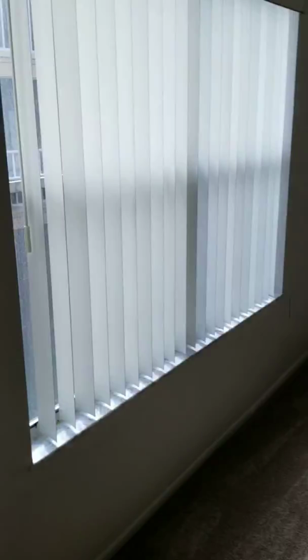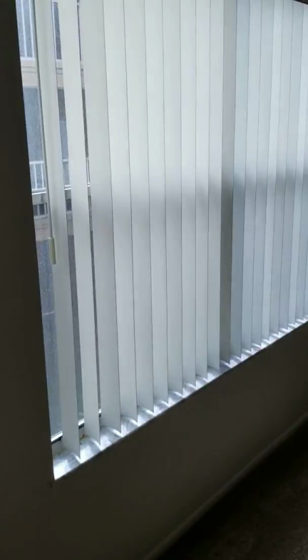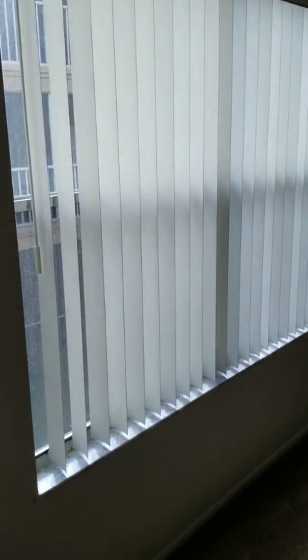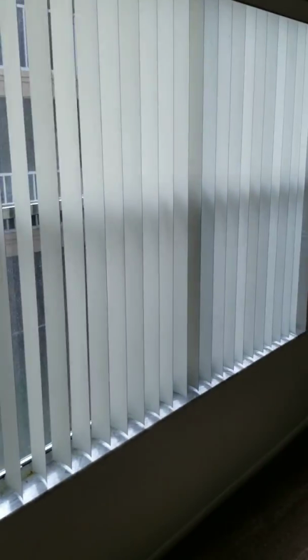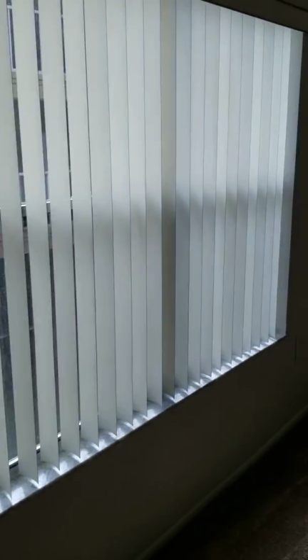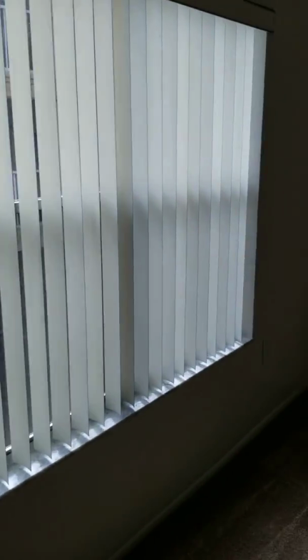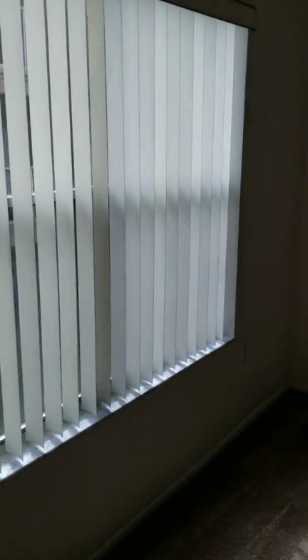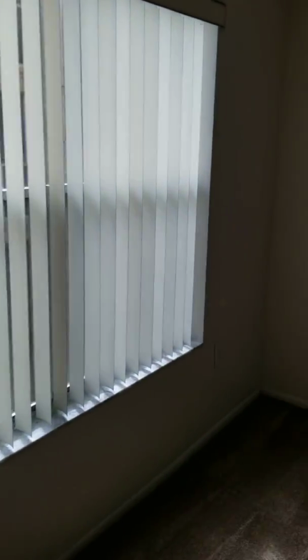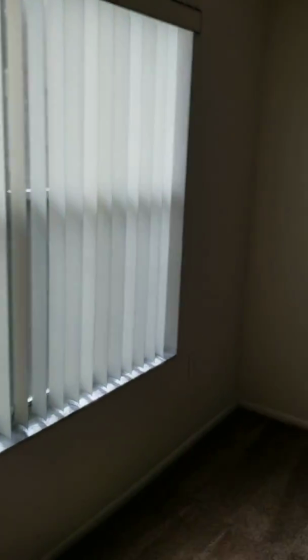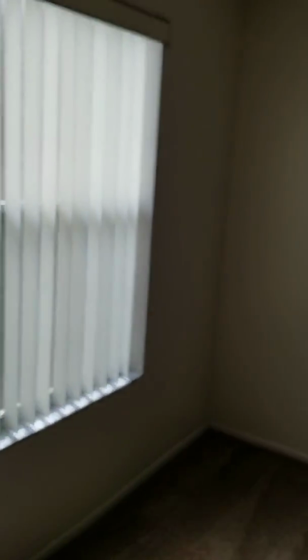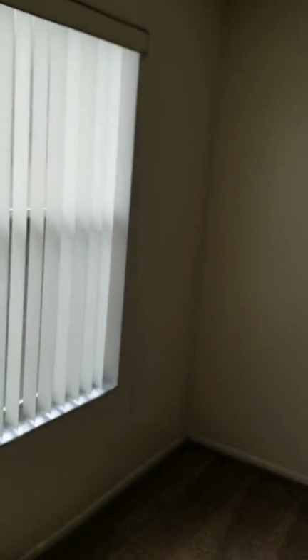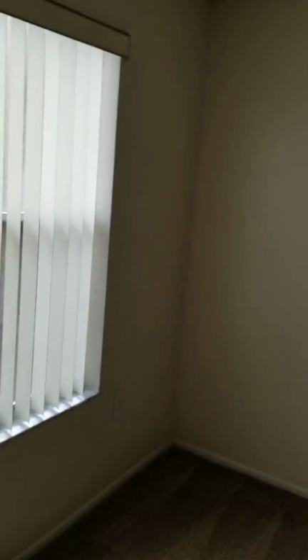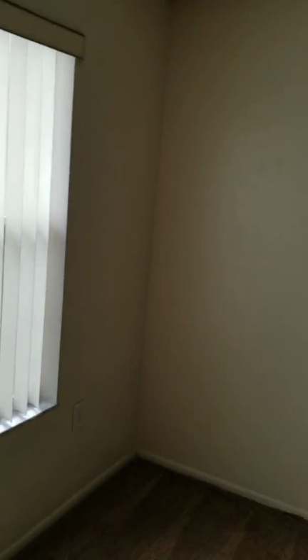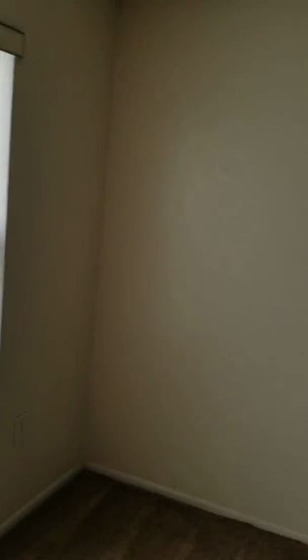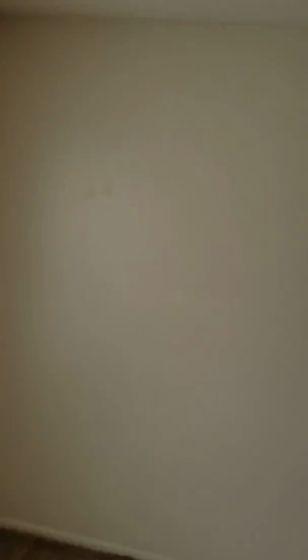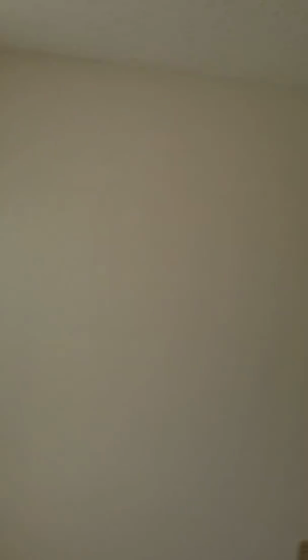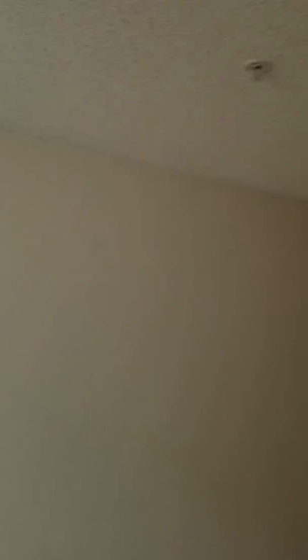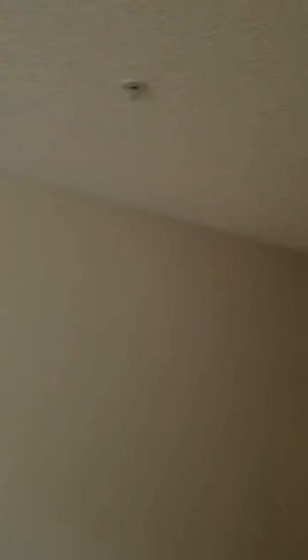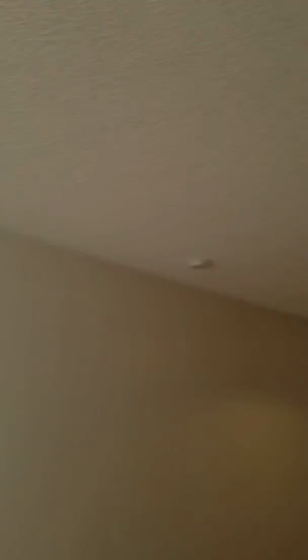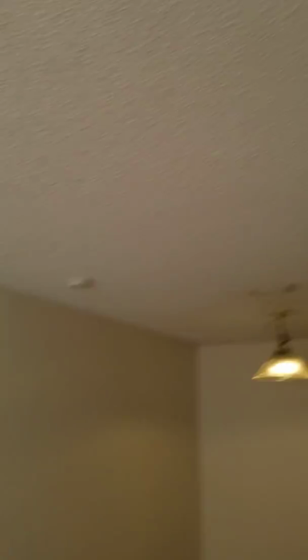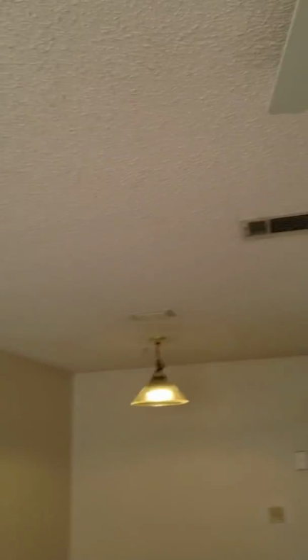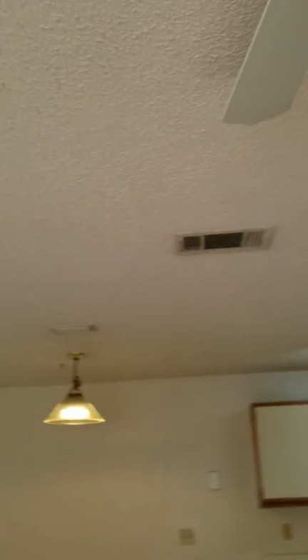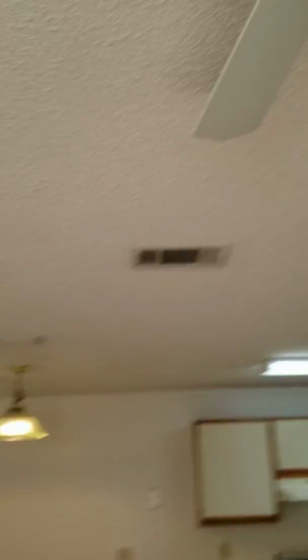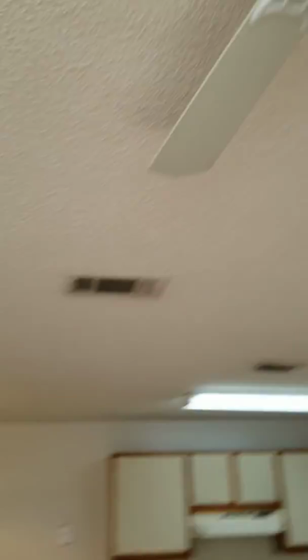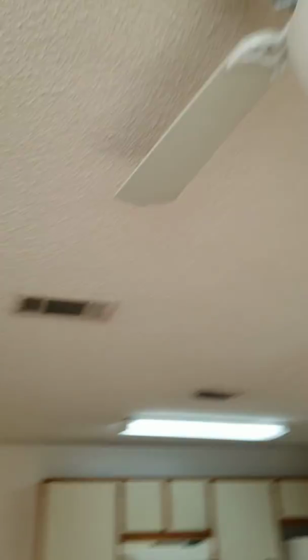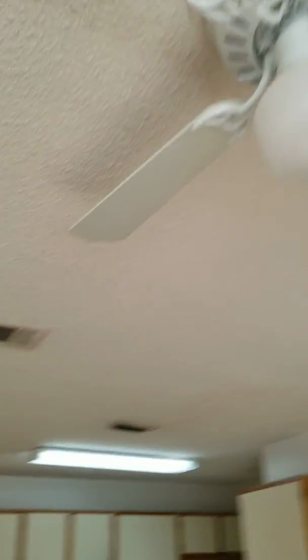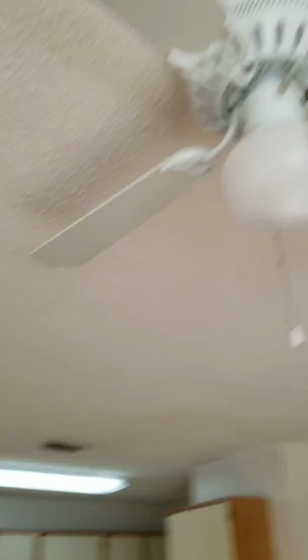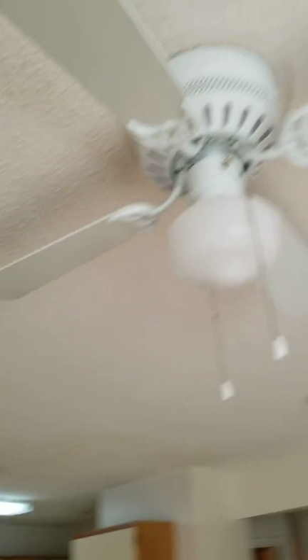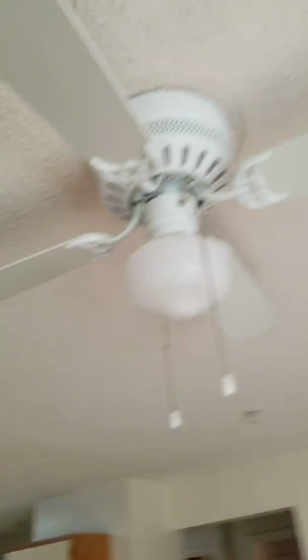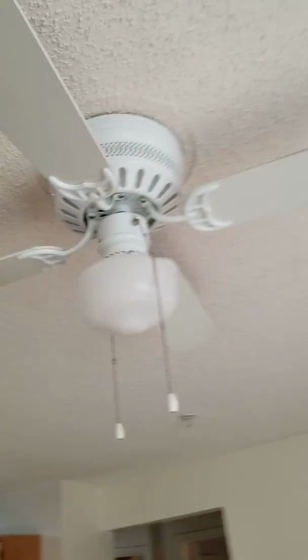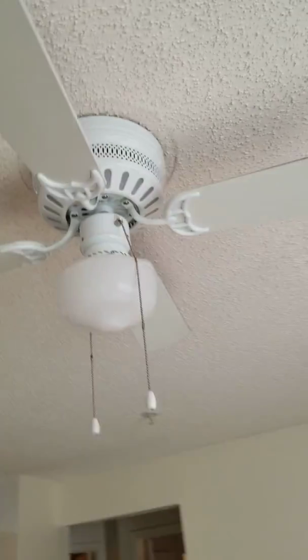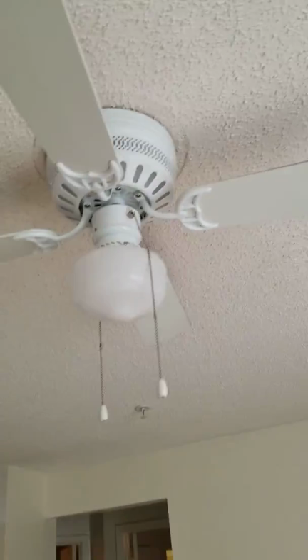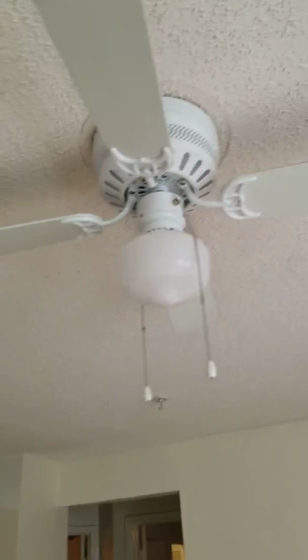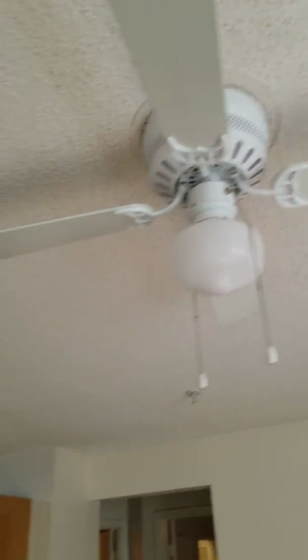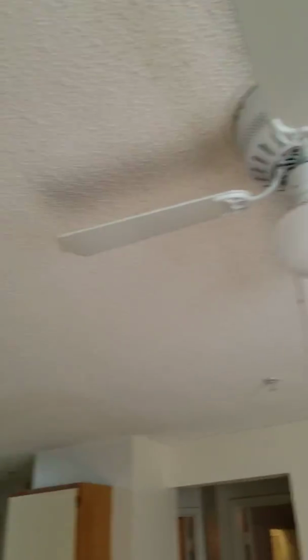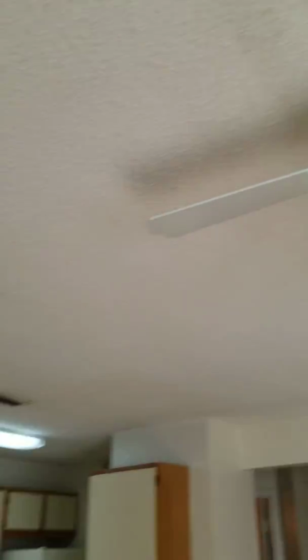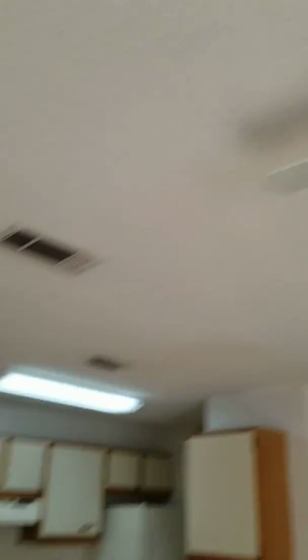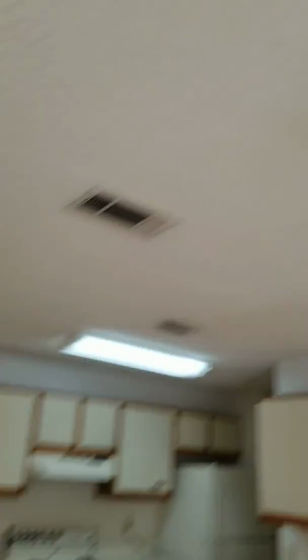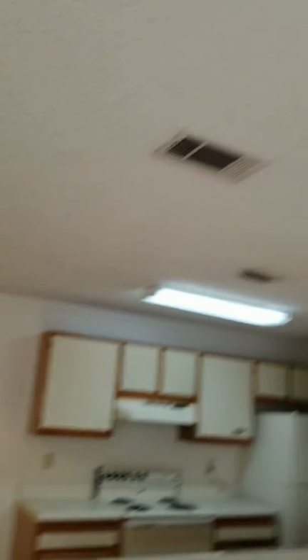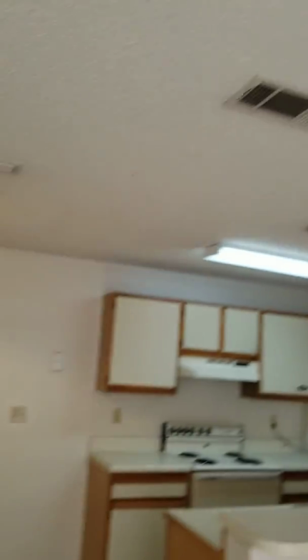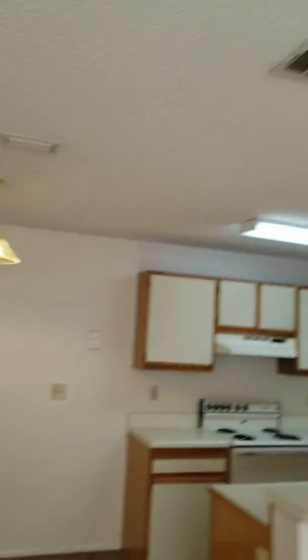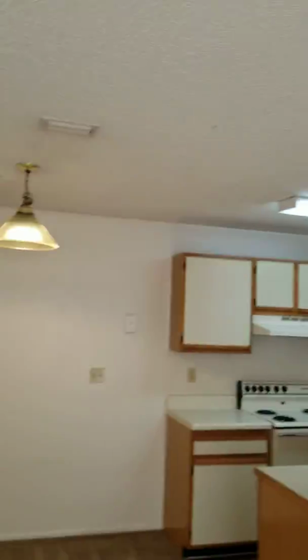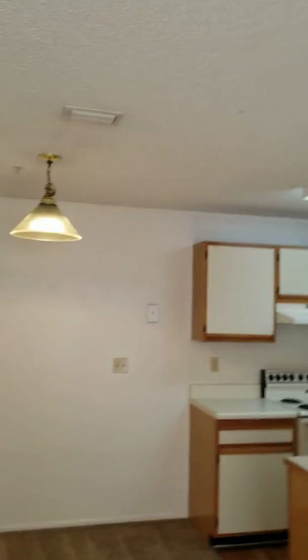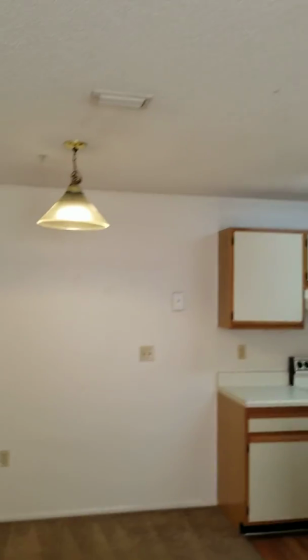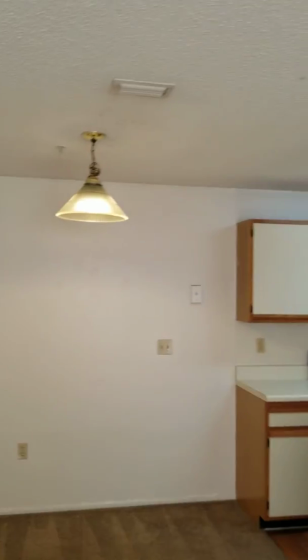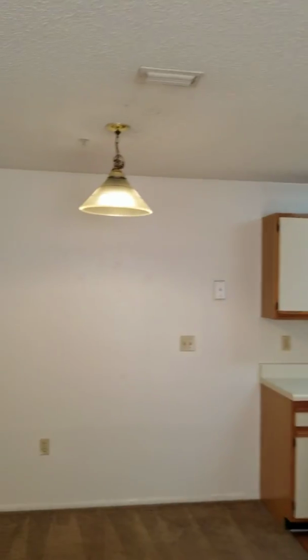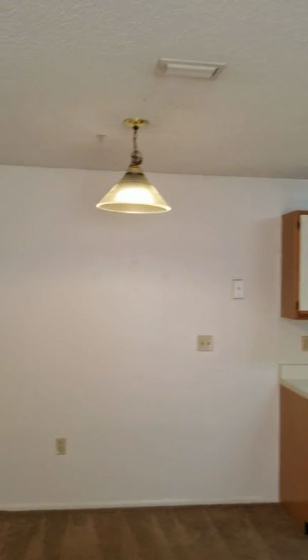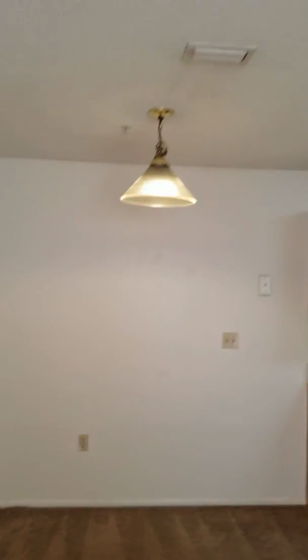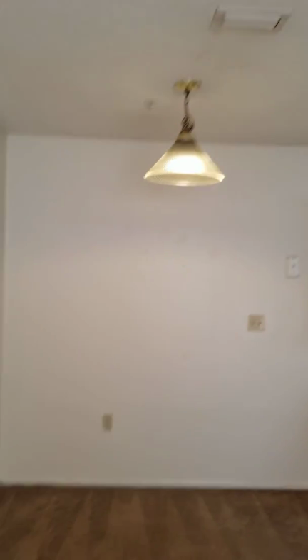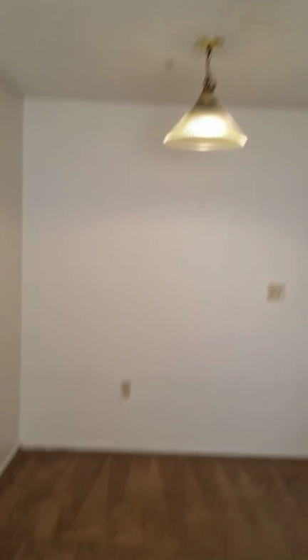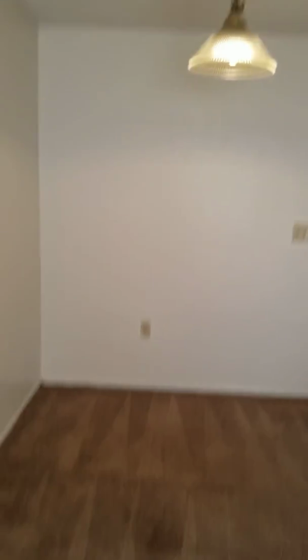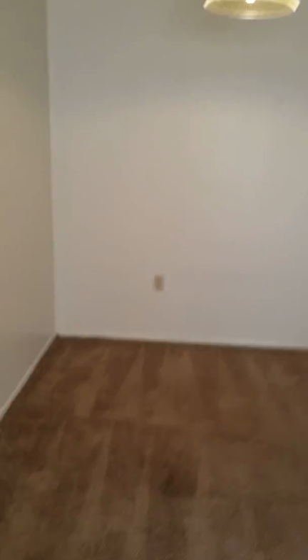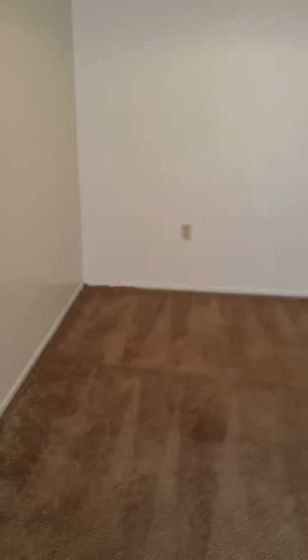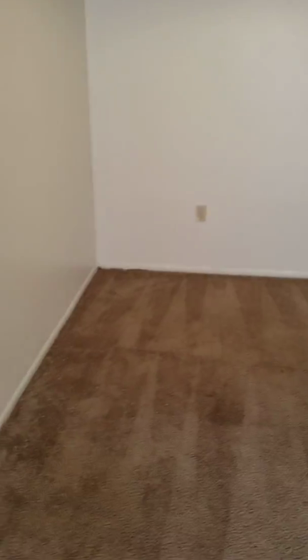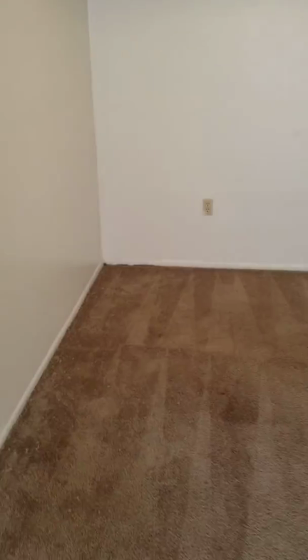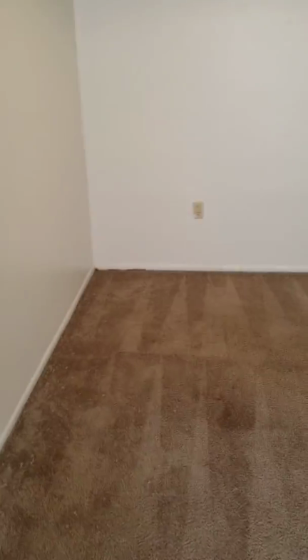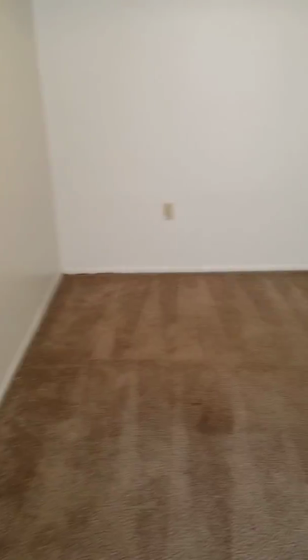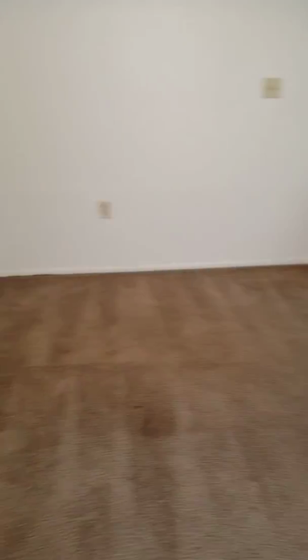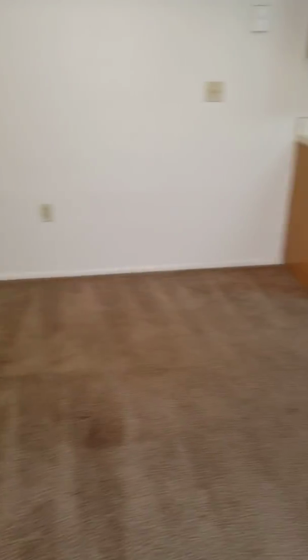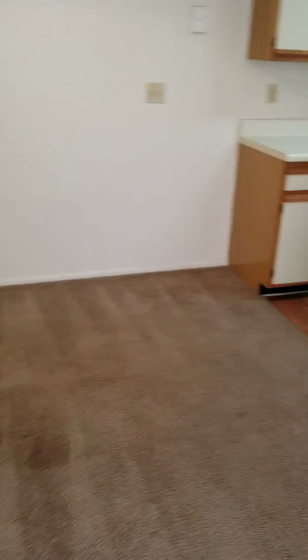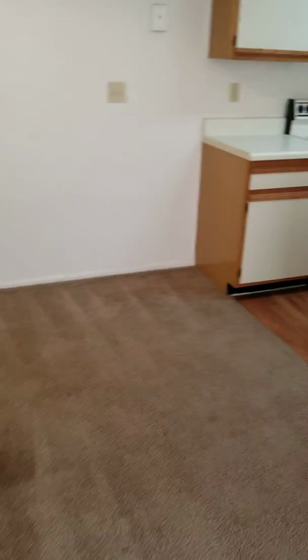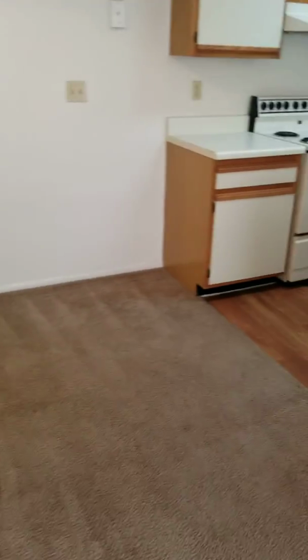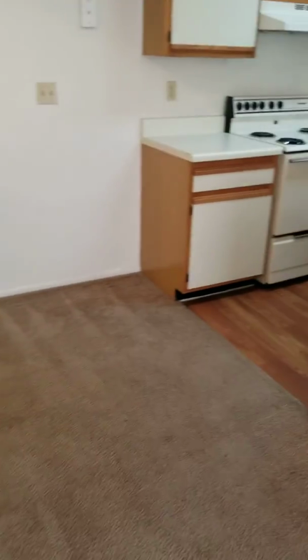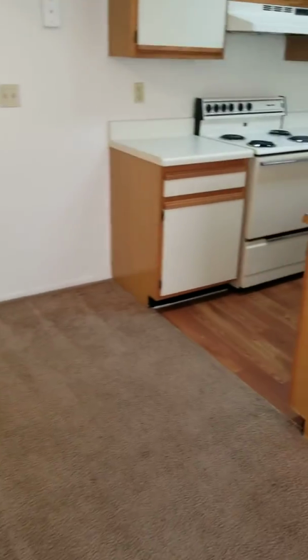Large windows let in a lot of natural light. You have a ceiling fan in the living room, and a dining area right off of the kitchen.